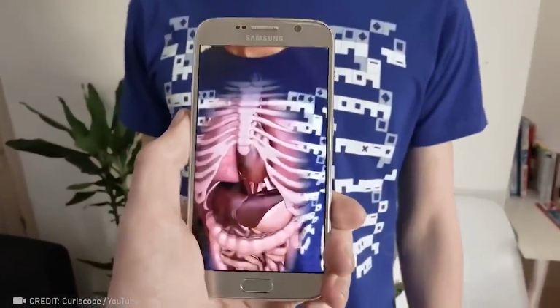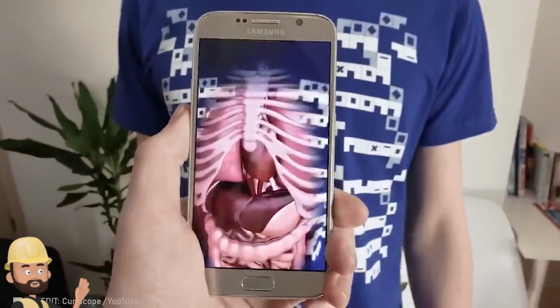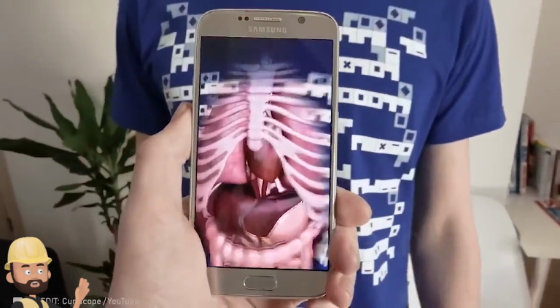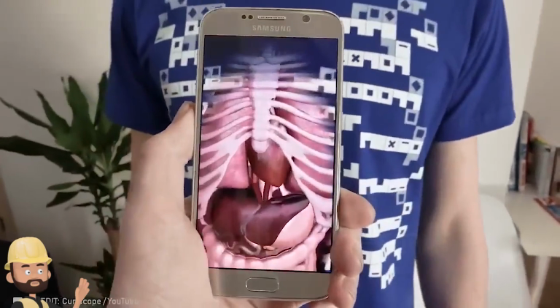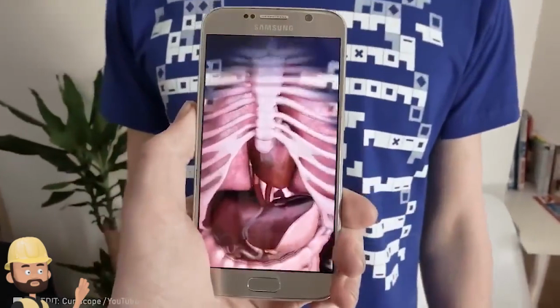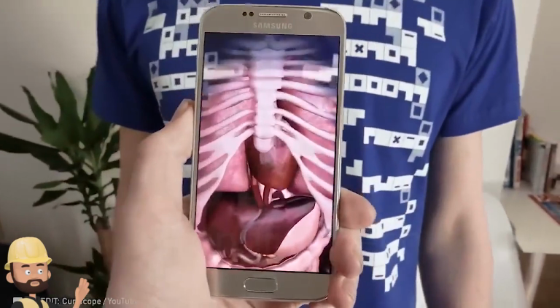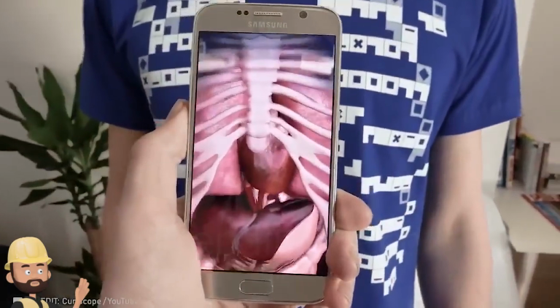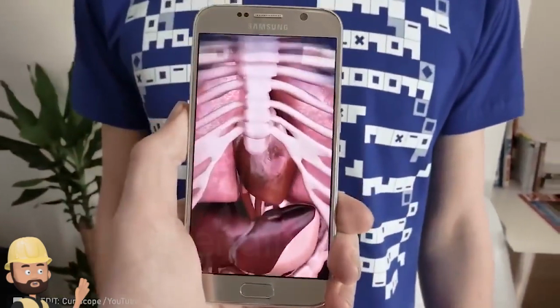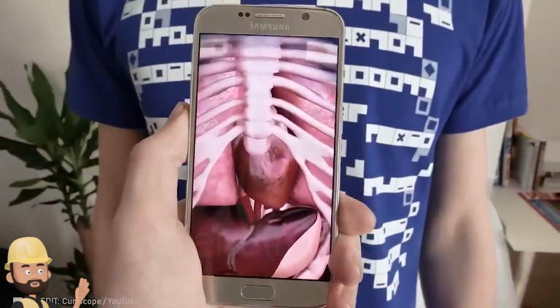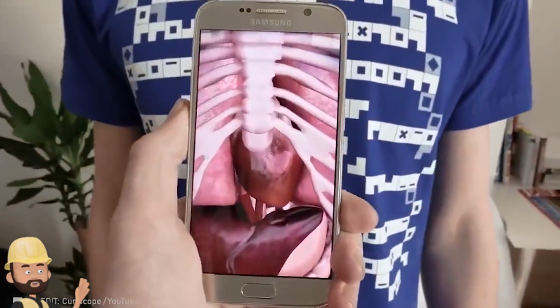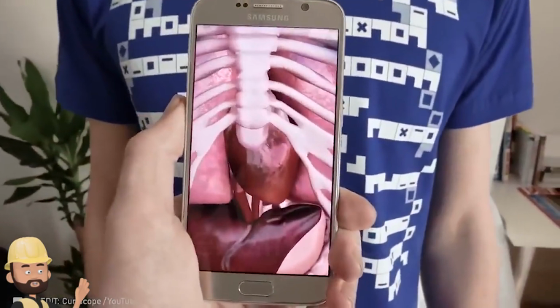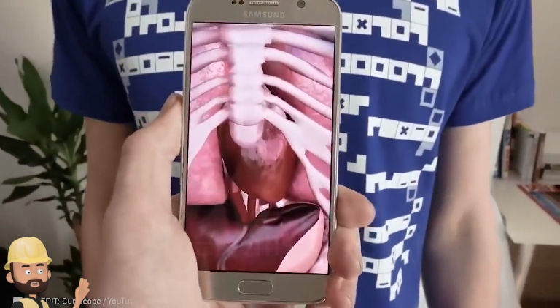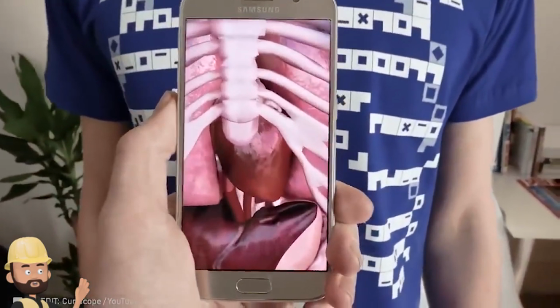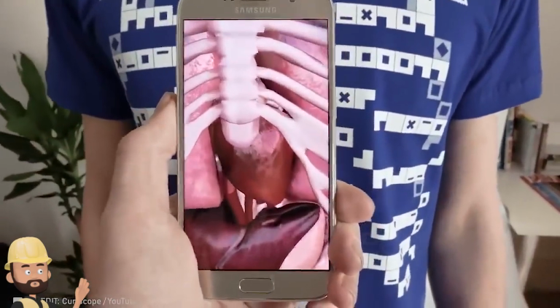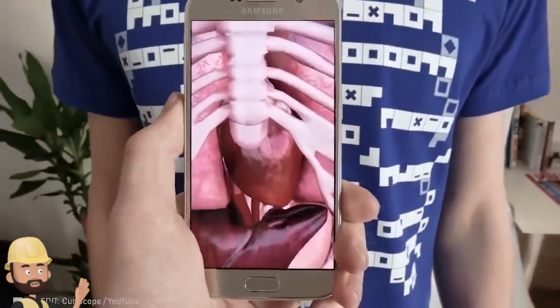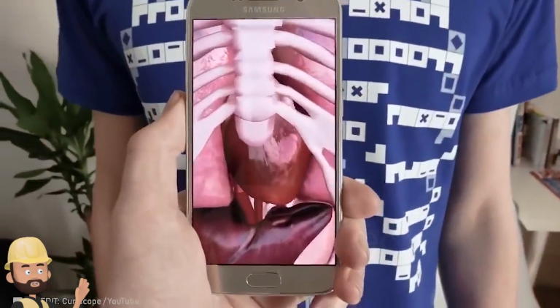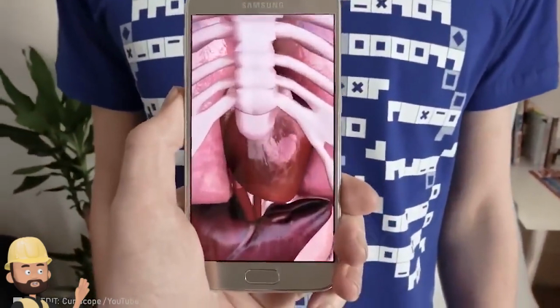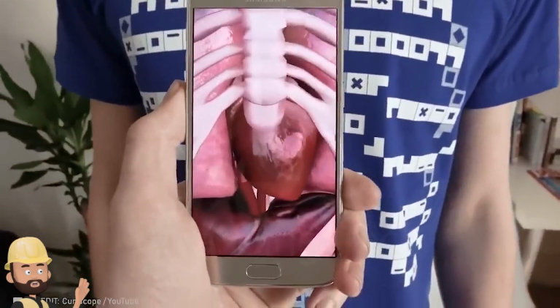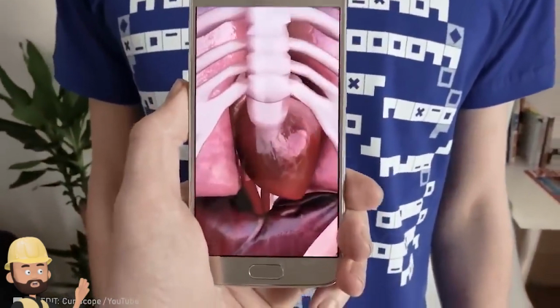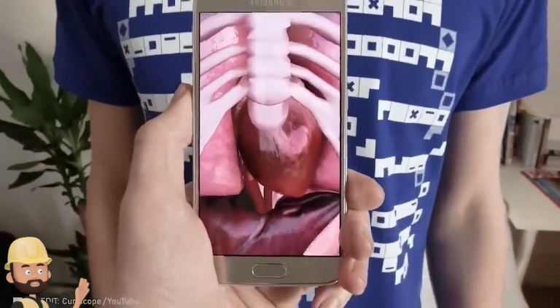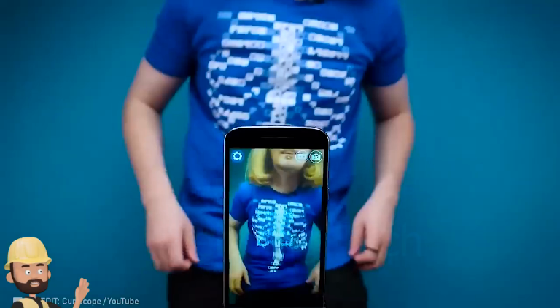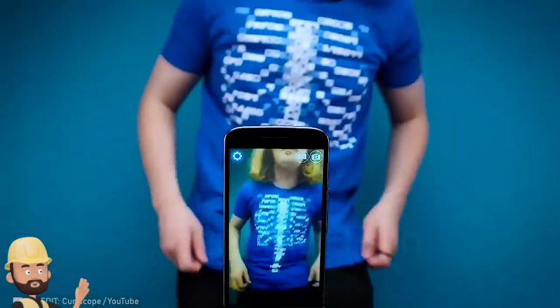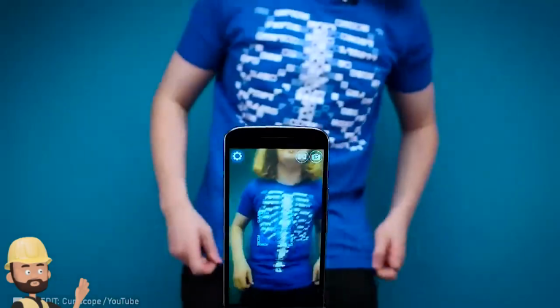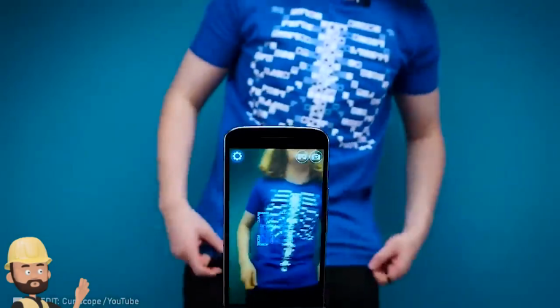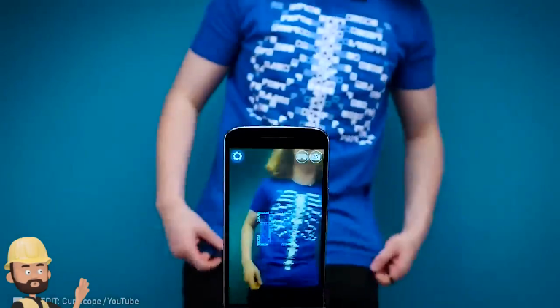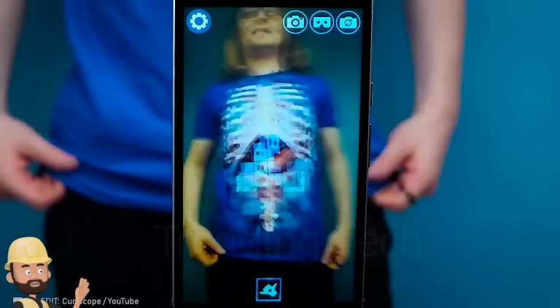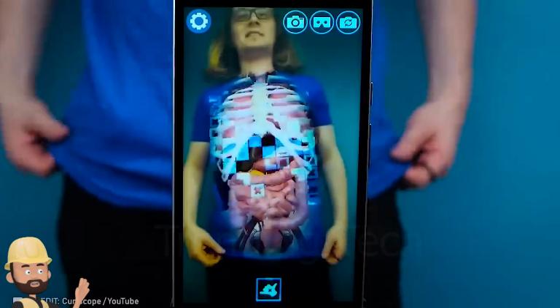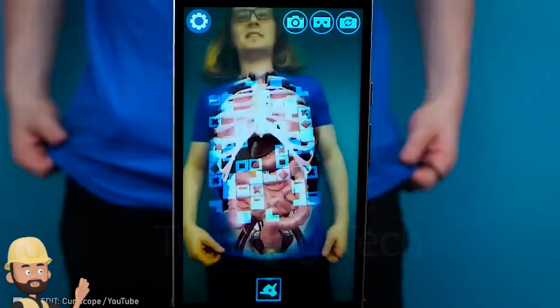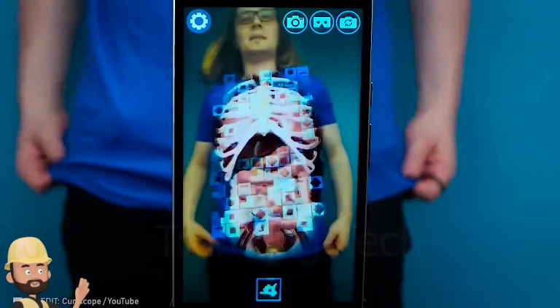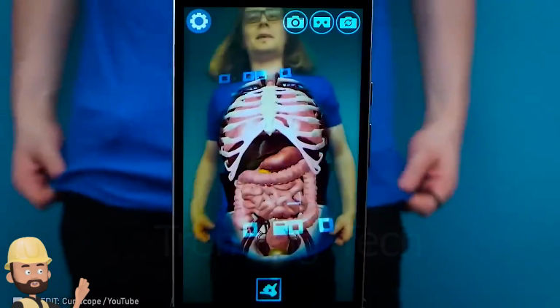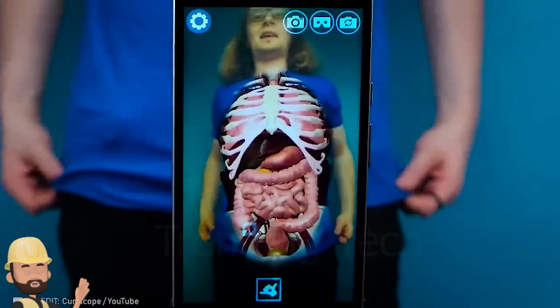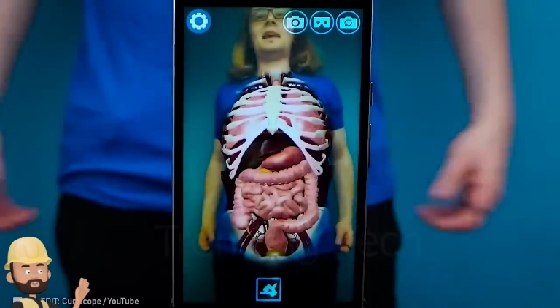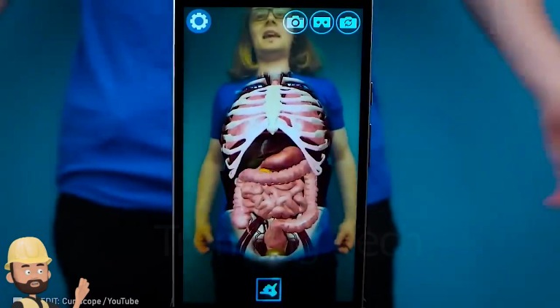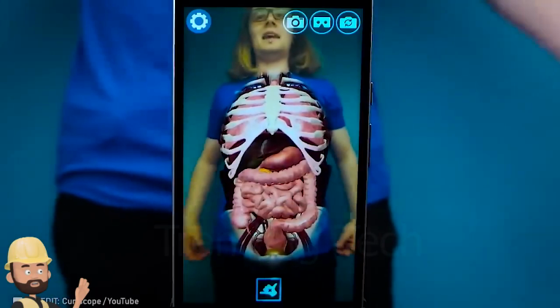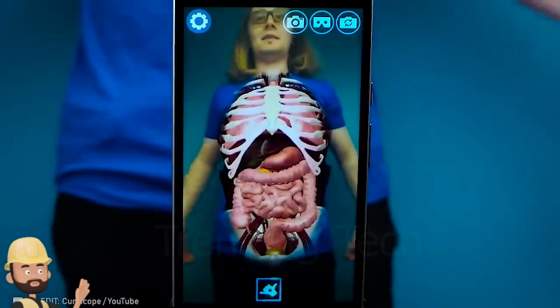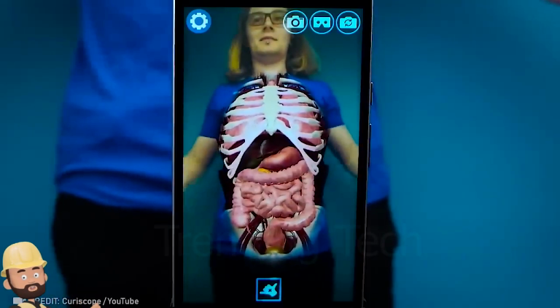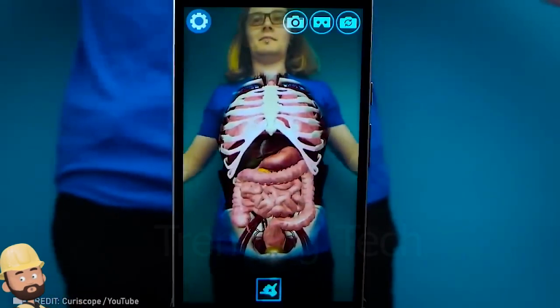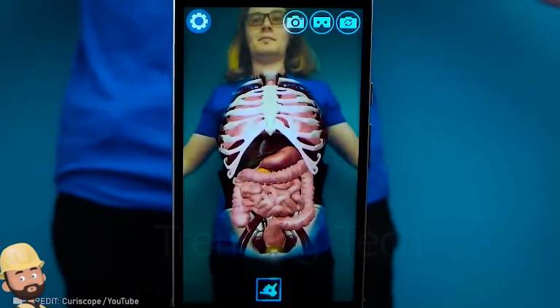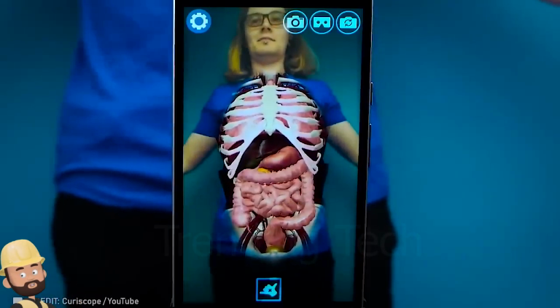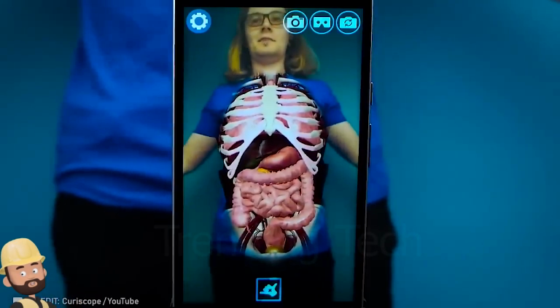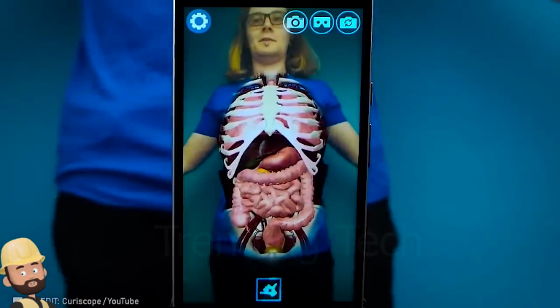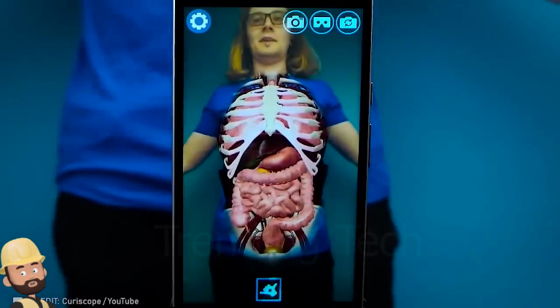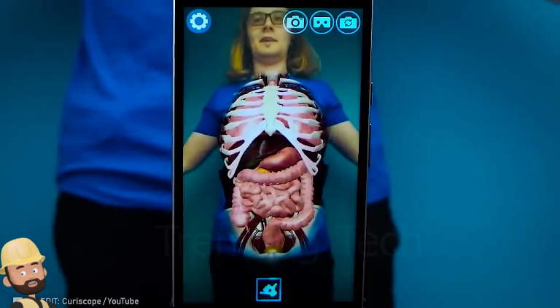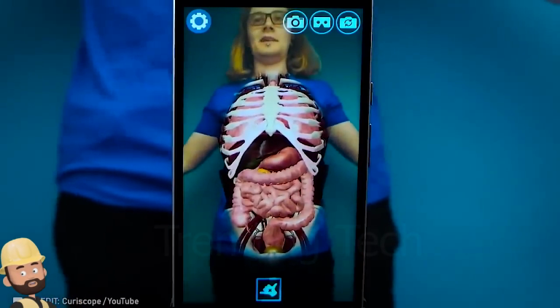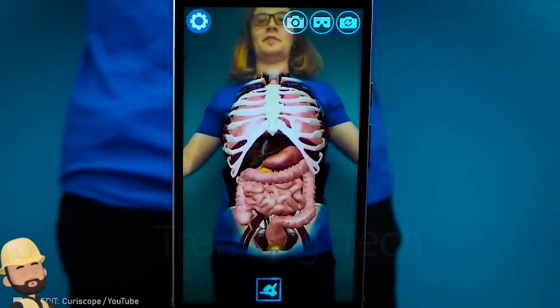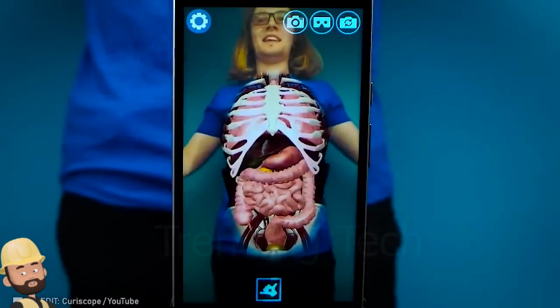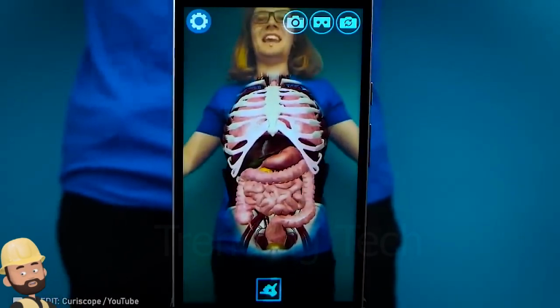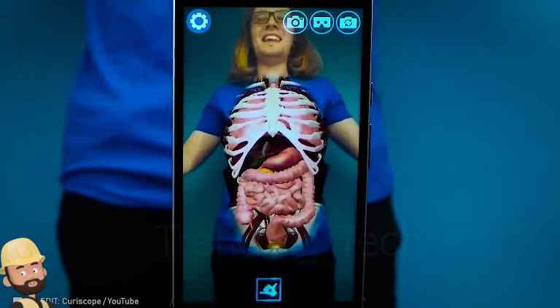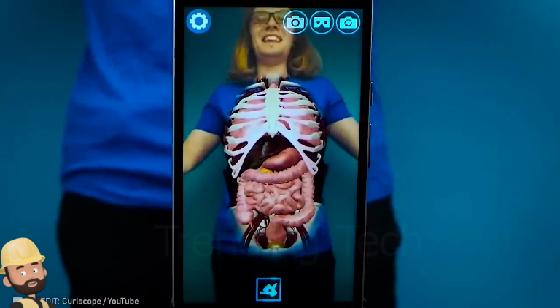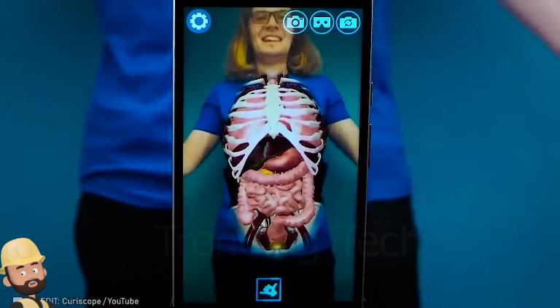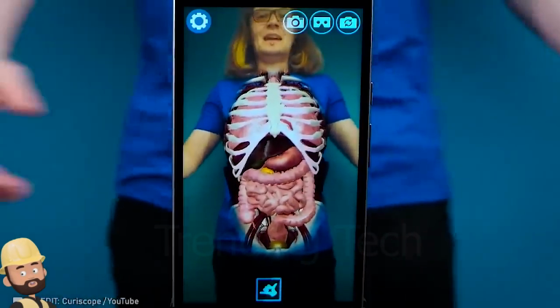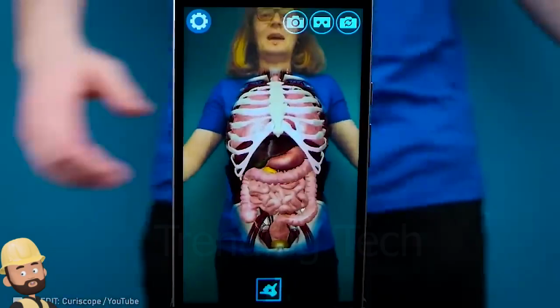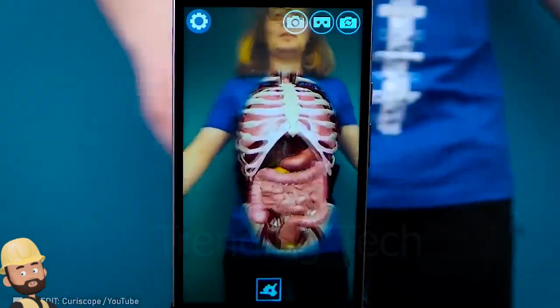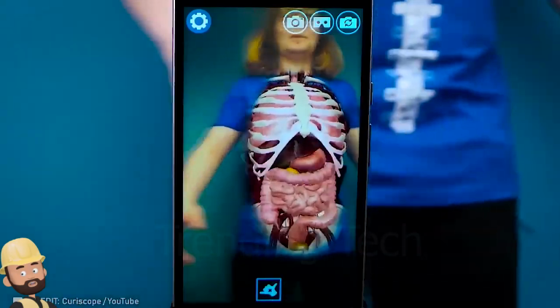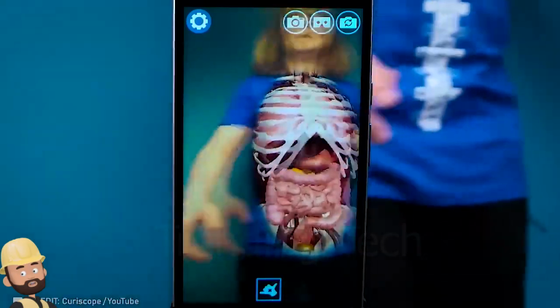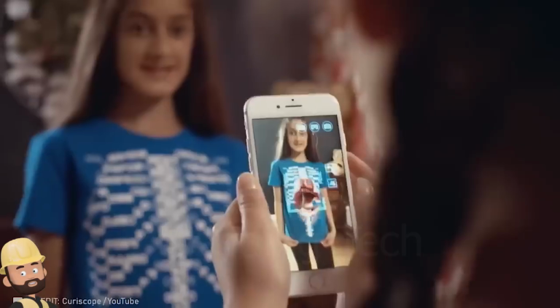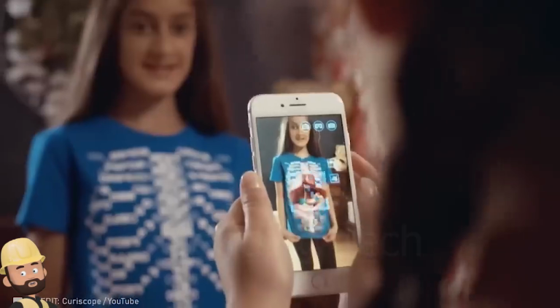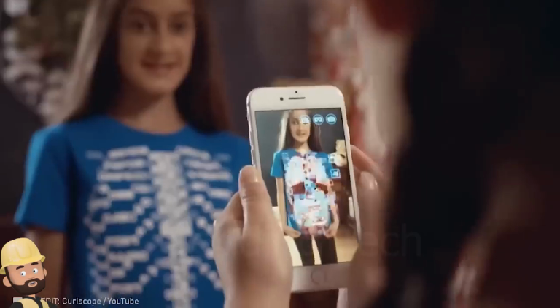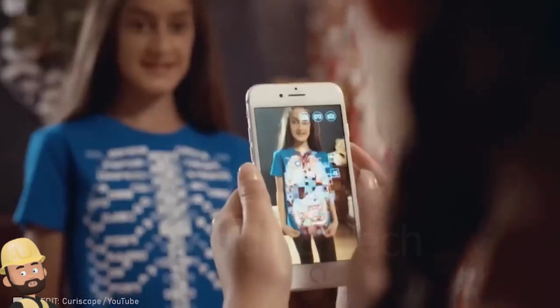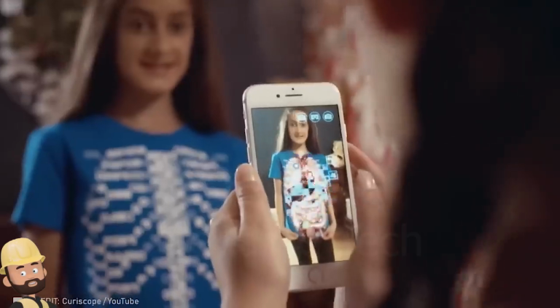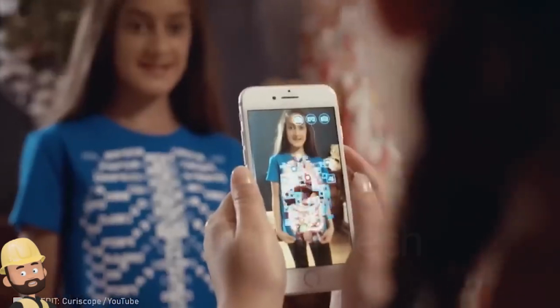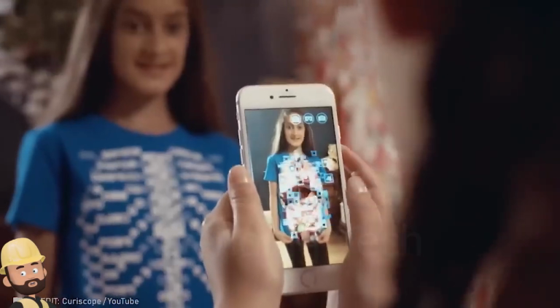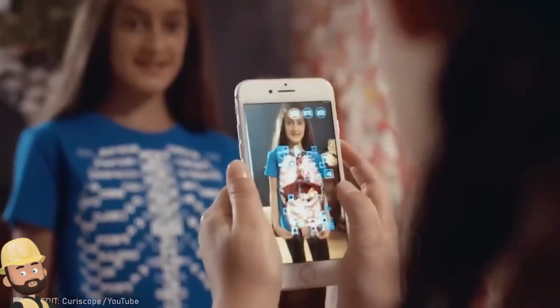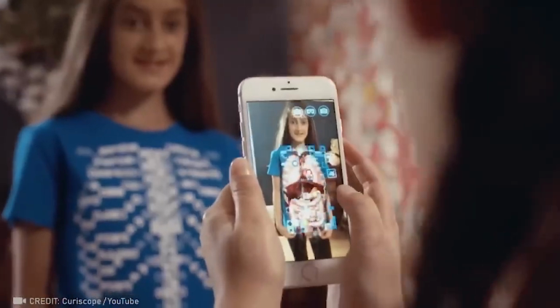Prepare to have your mind blown by this Hubble T-shirt, because it takes anatomy lessons to a whole new level.